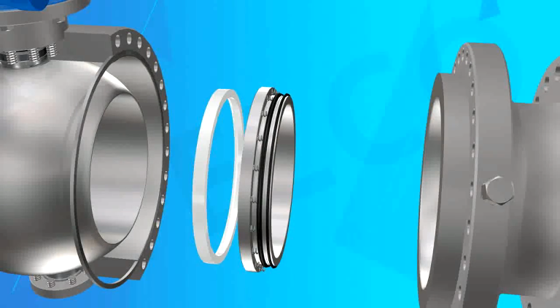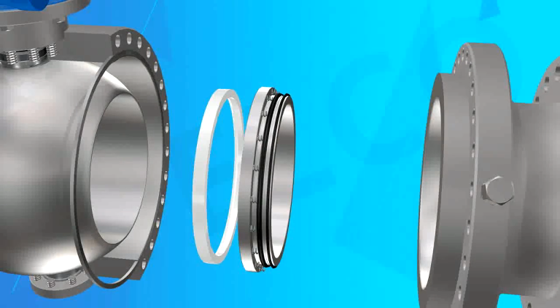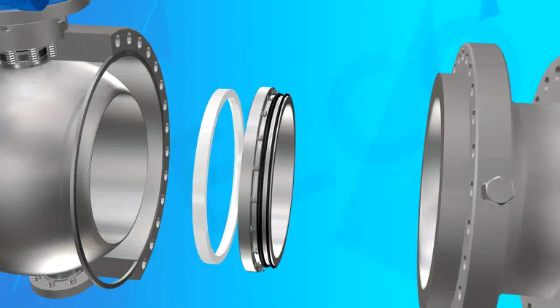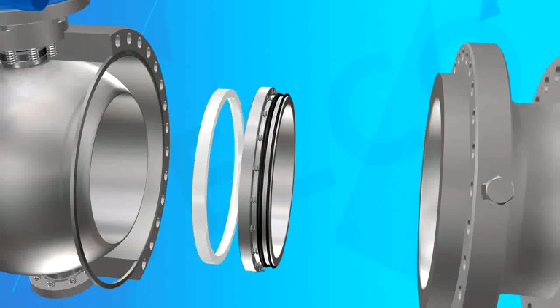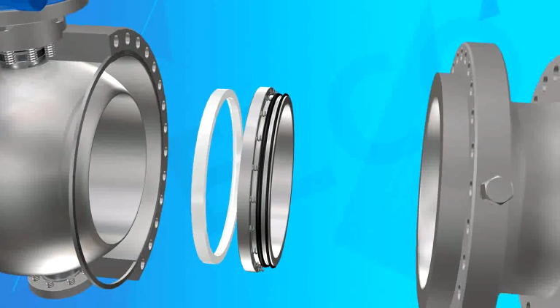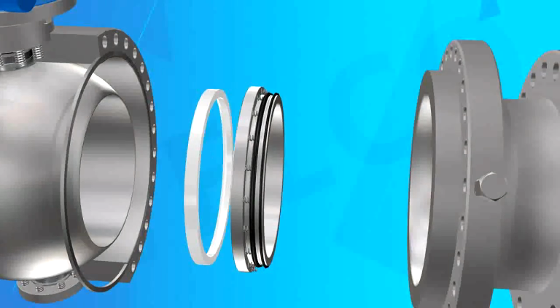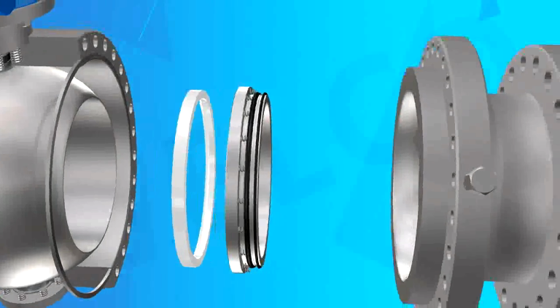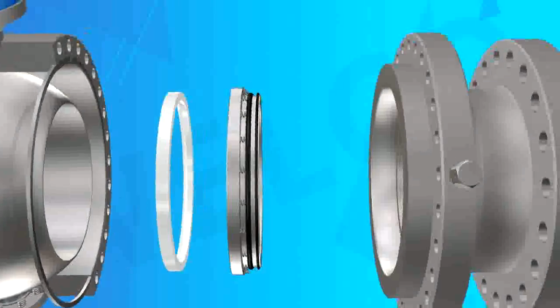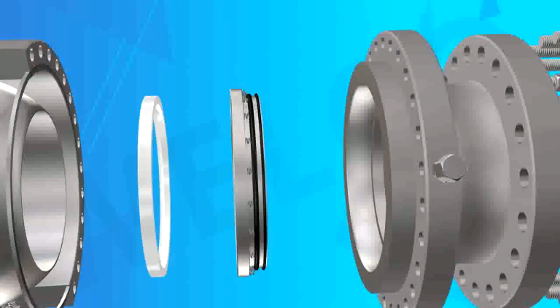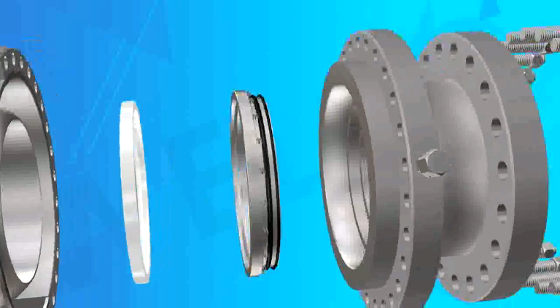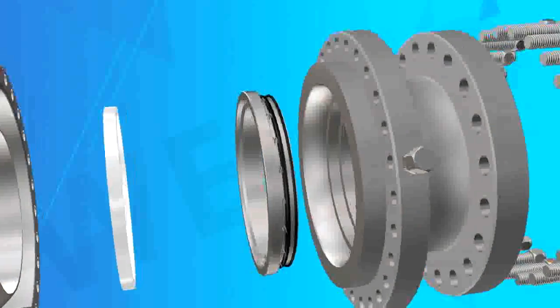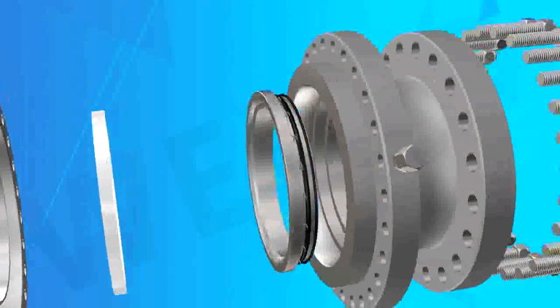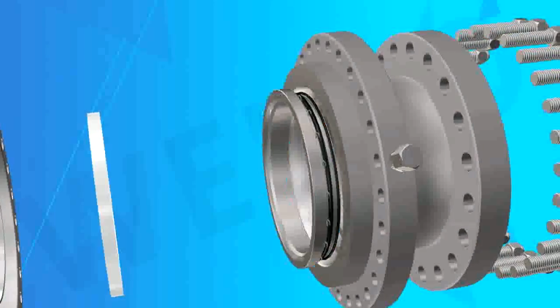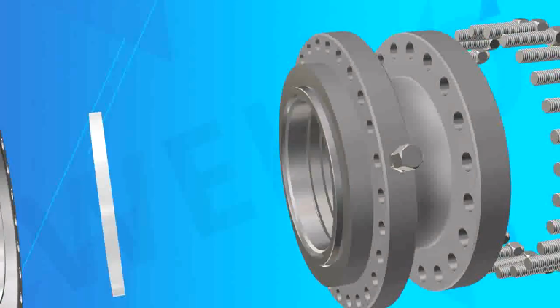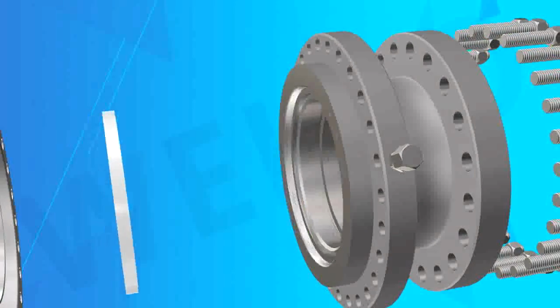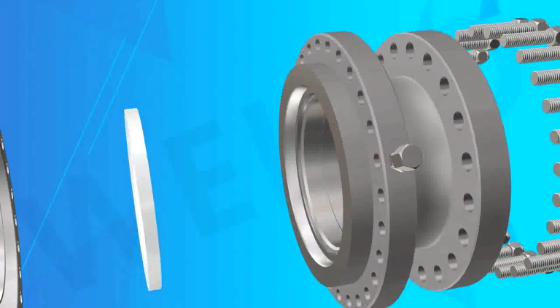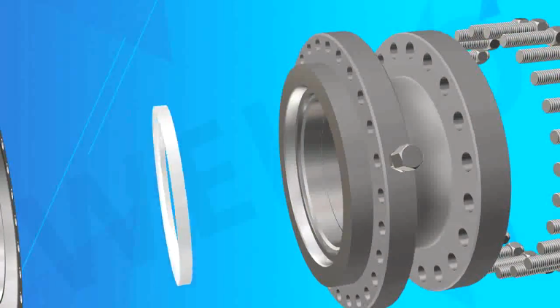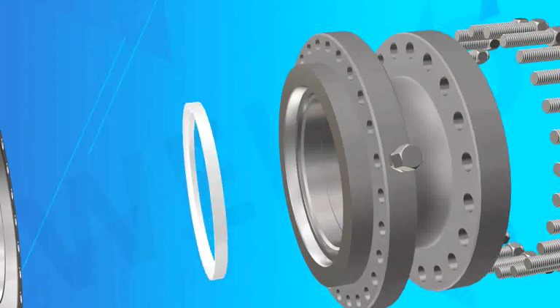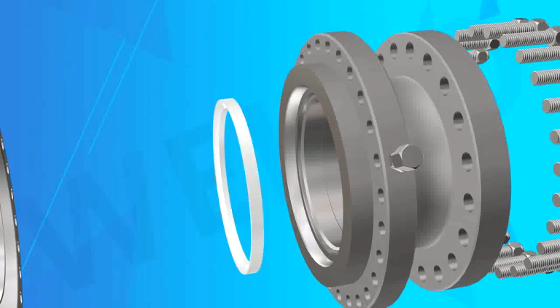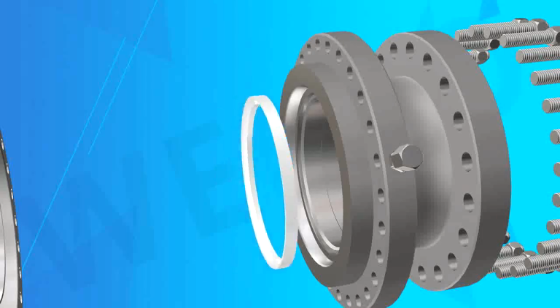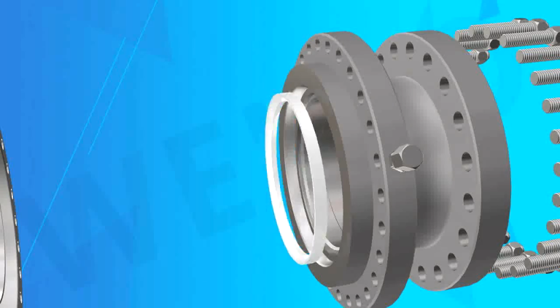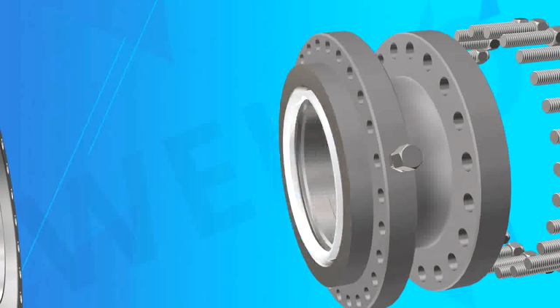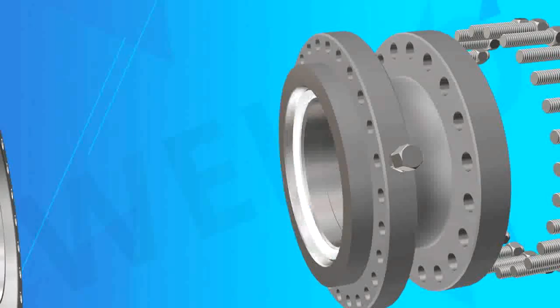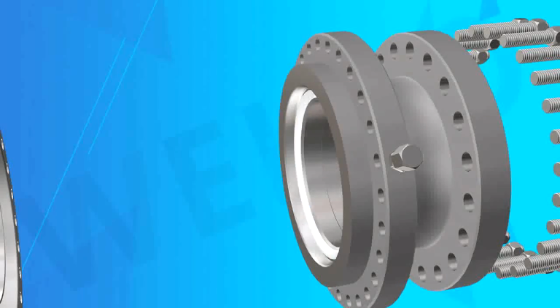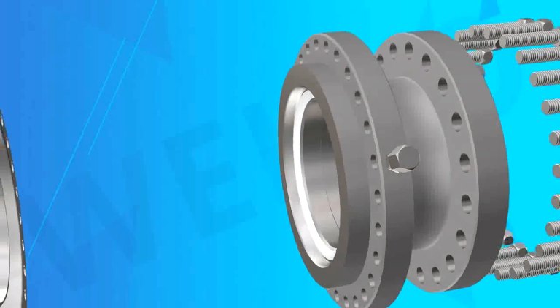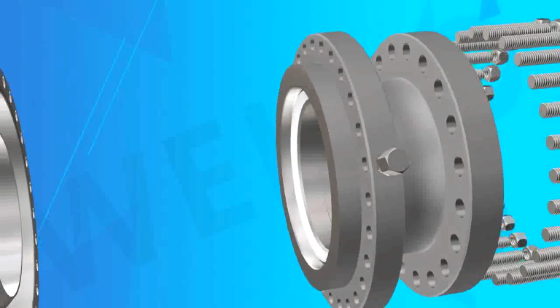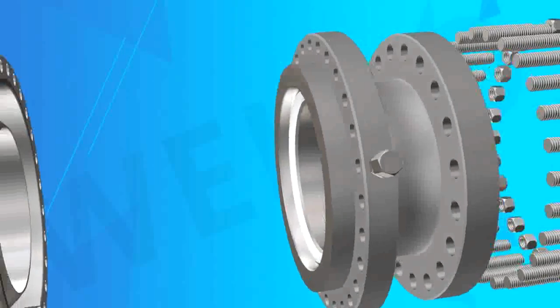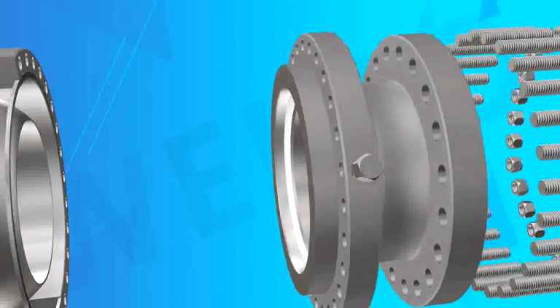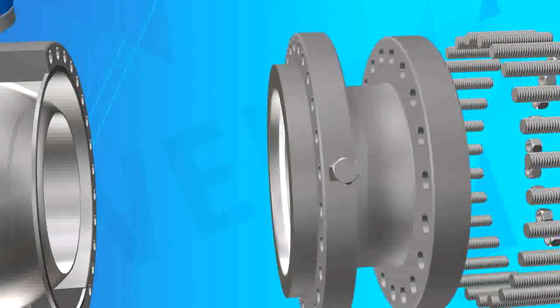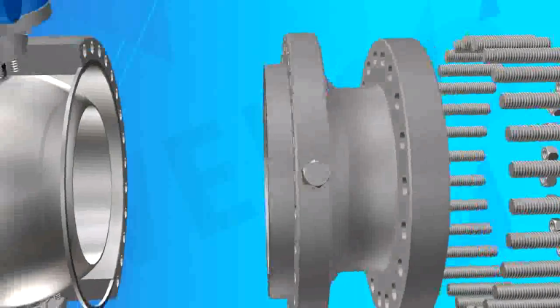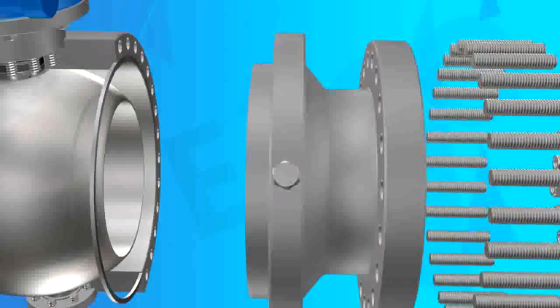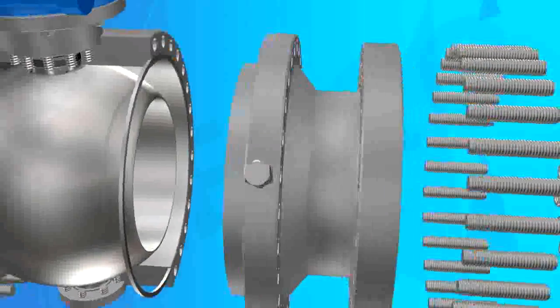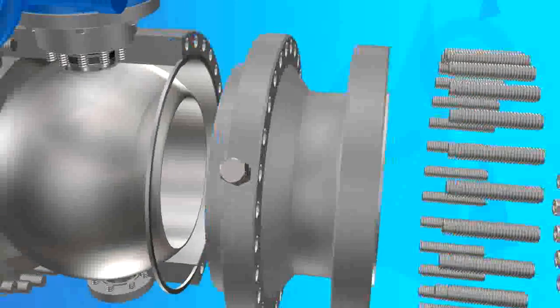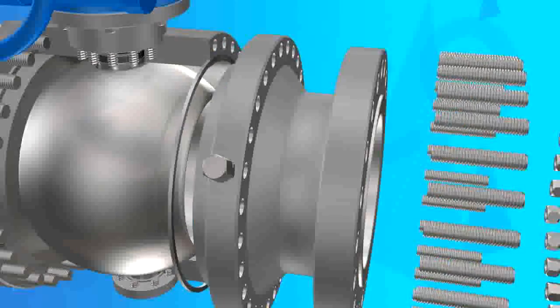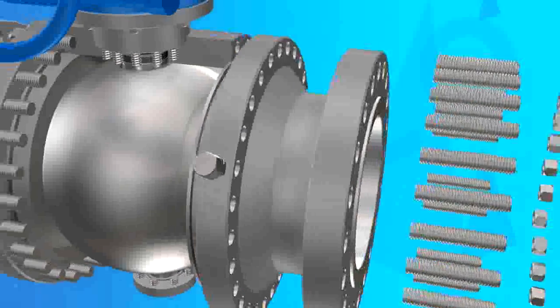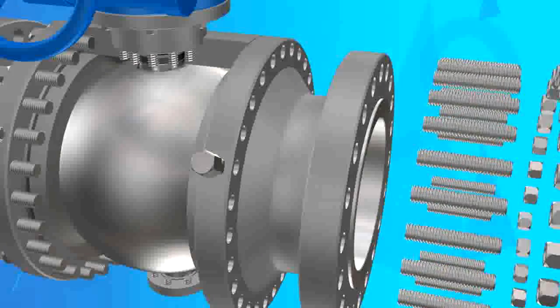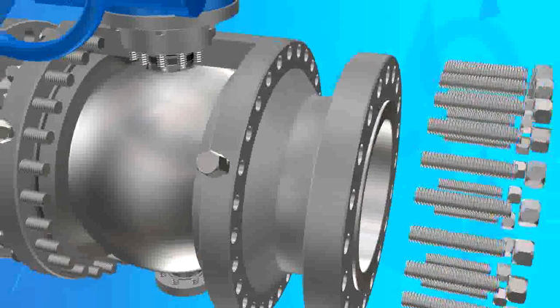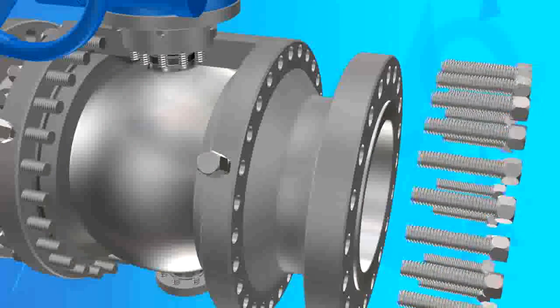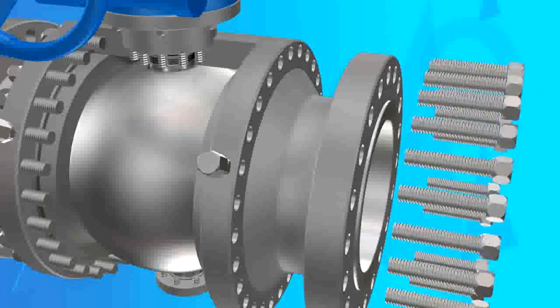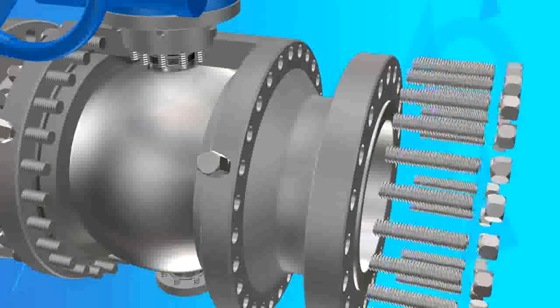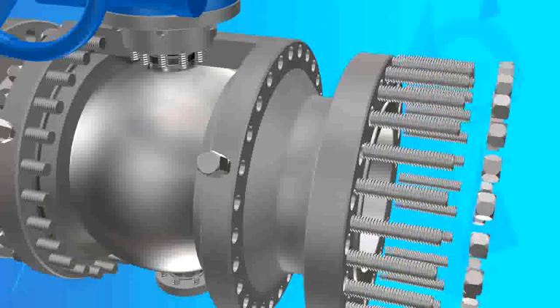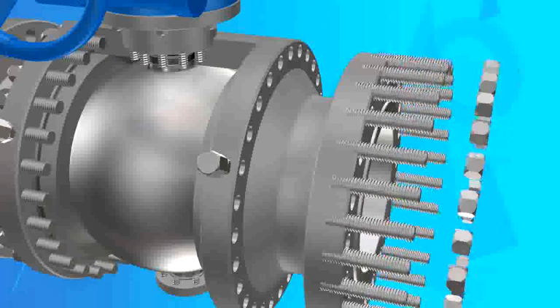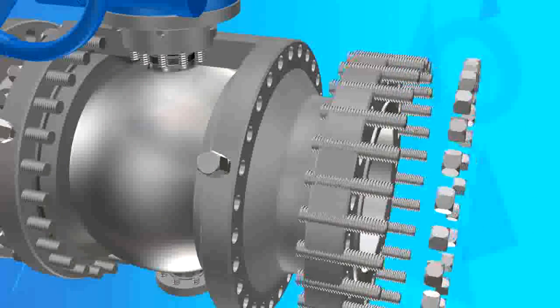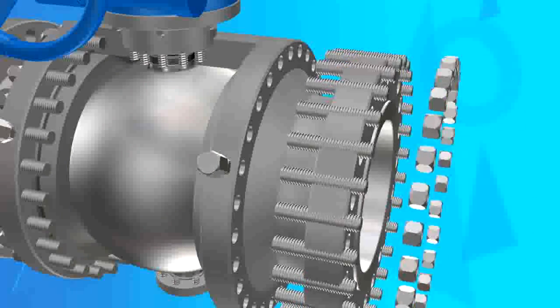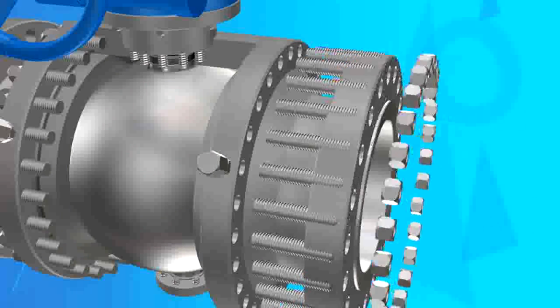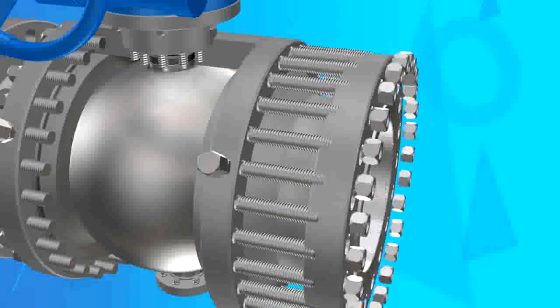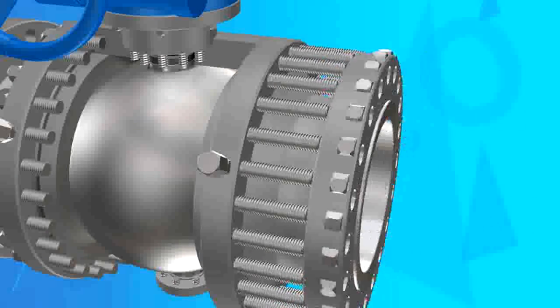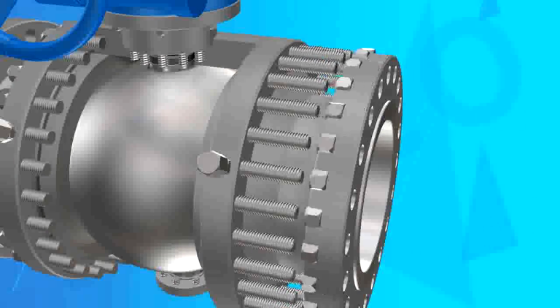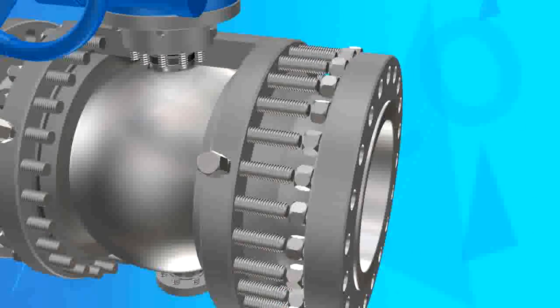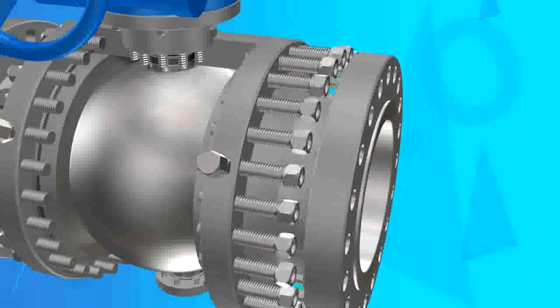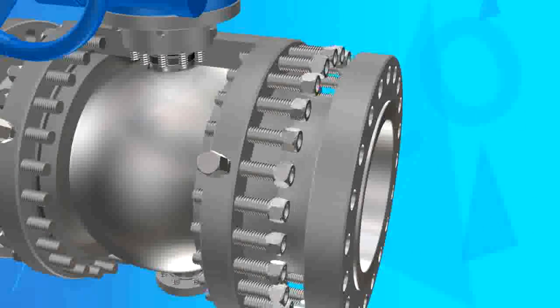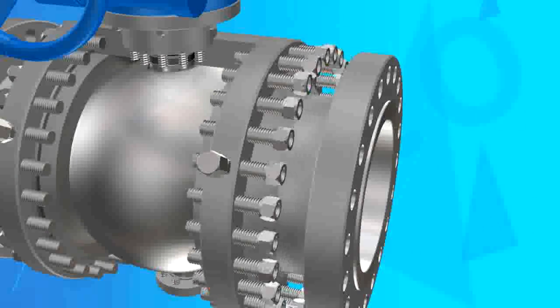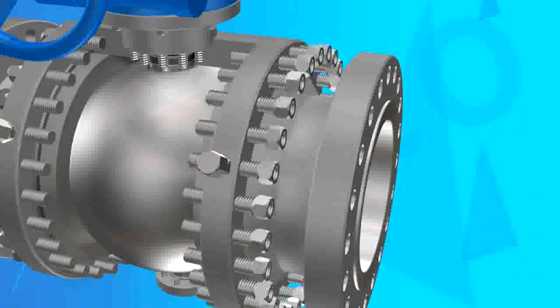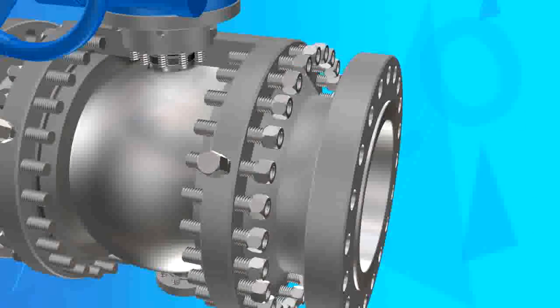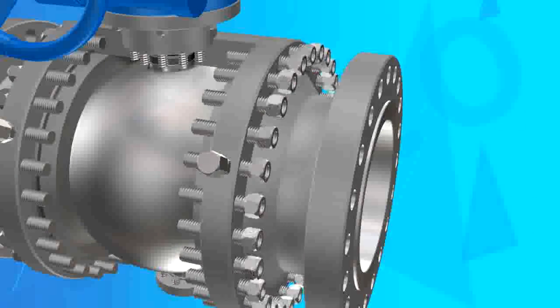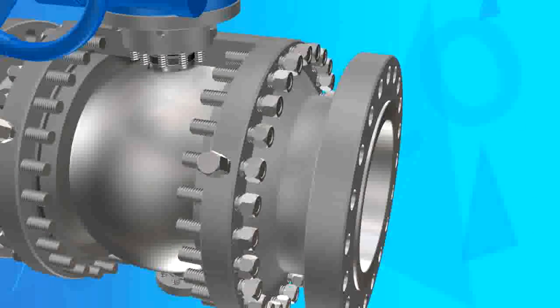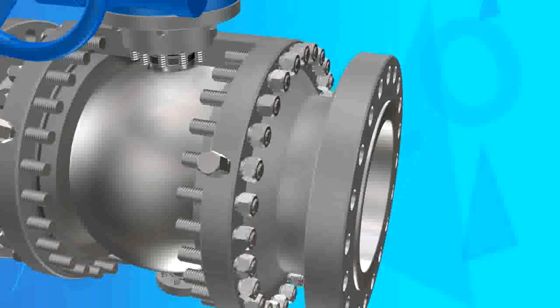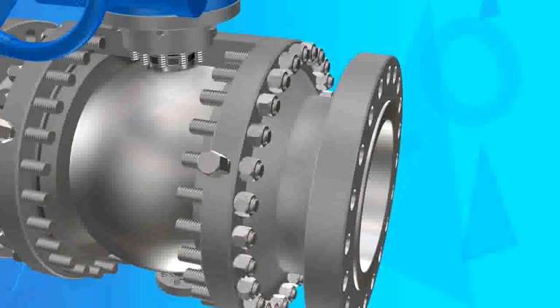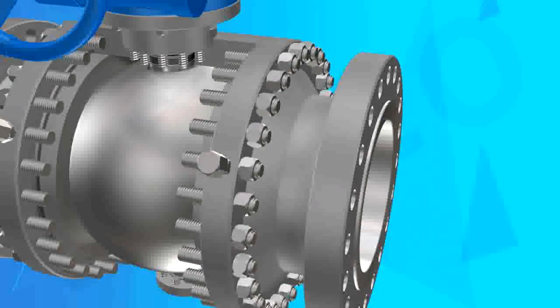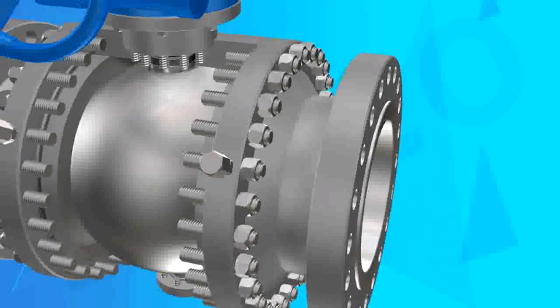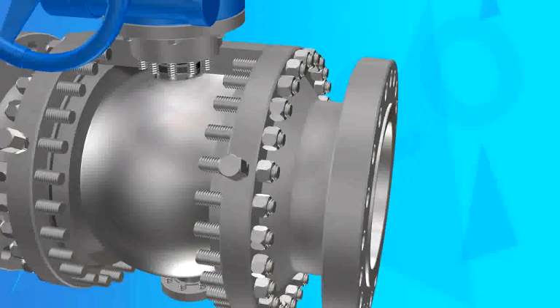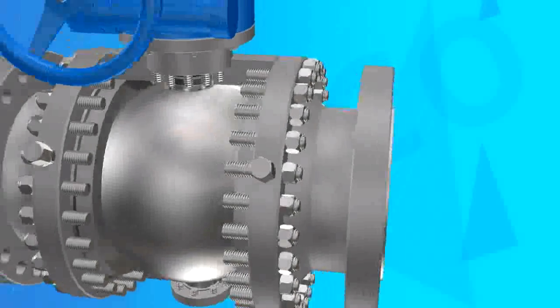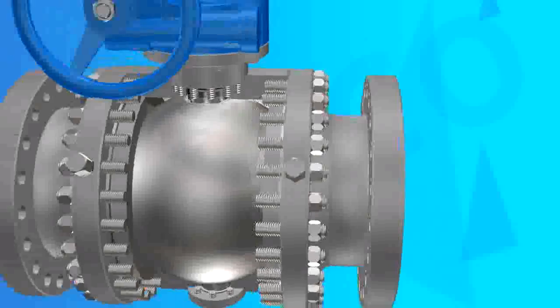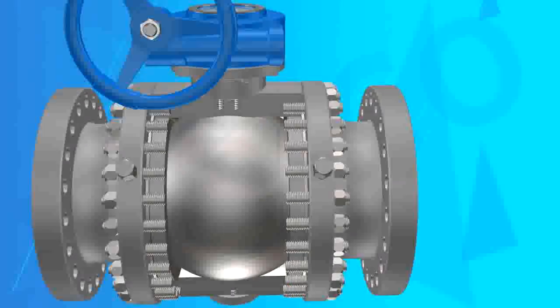Feature 5: Fire-safe structure. Complies with the provisions of API 6FA or API 607.